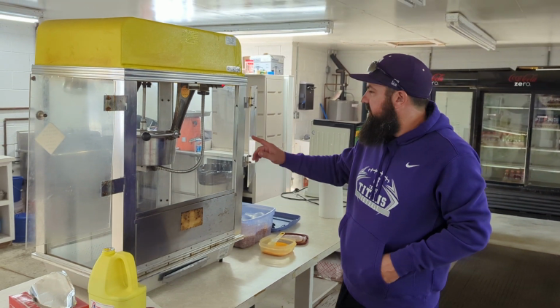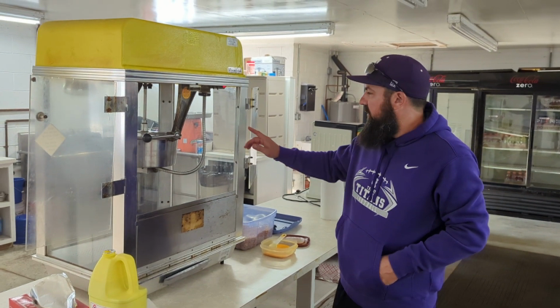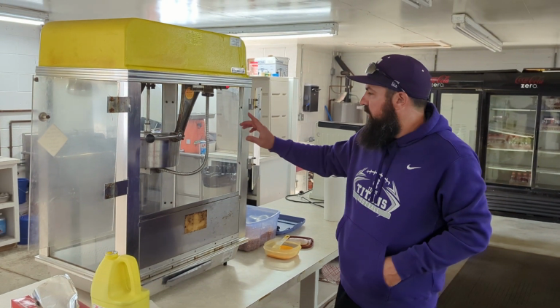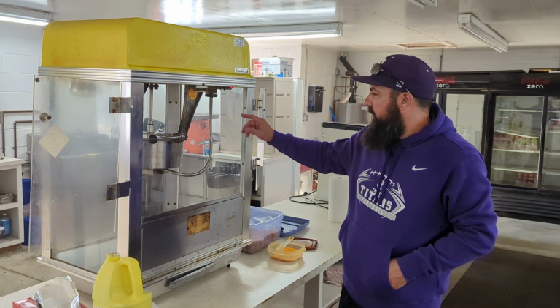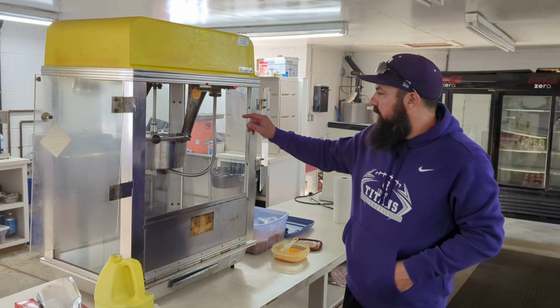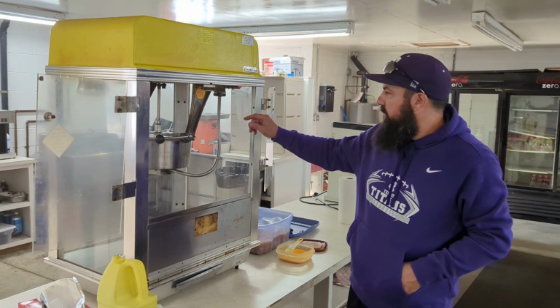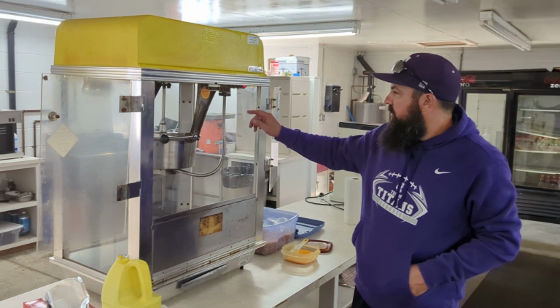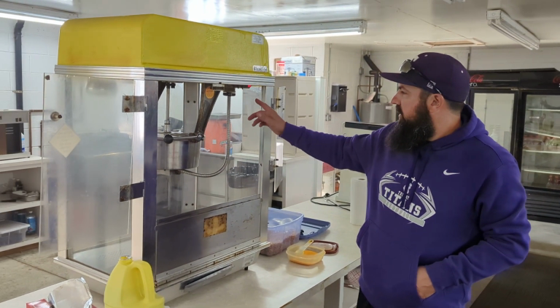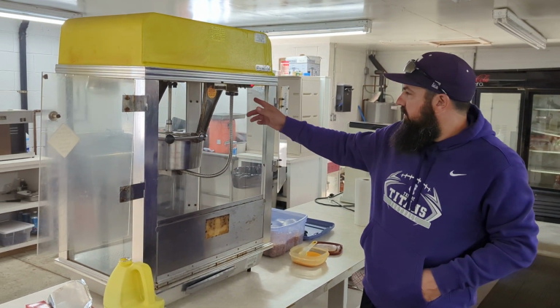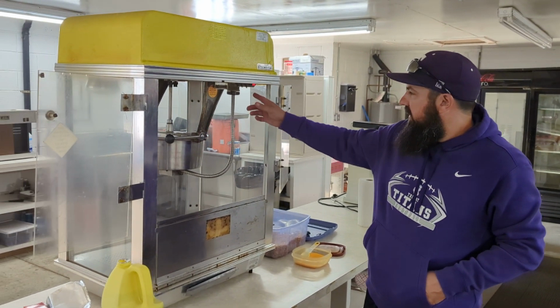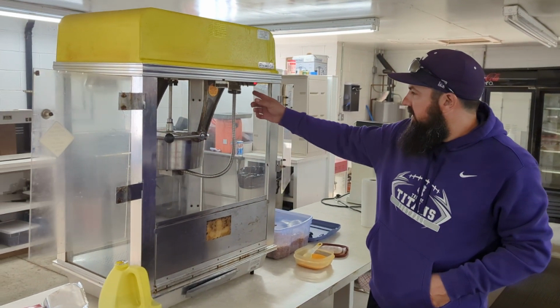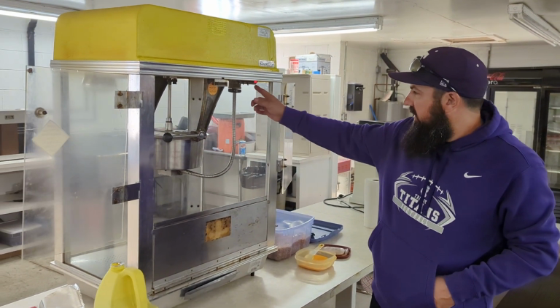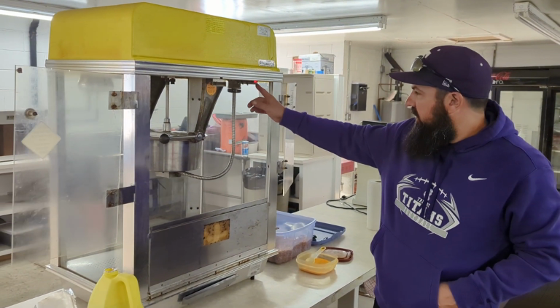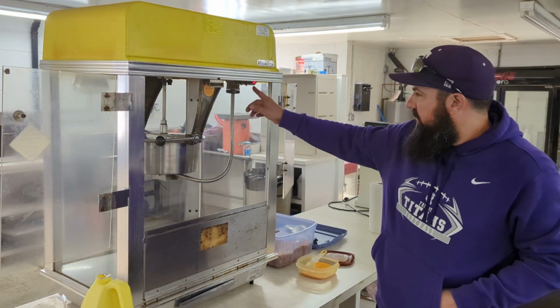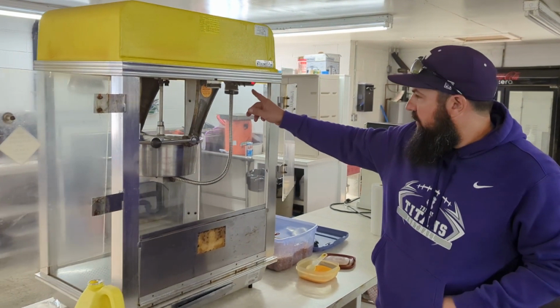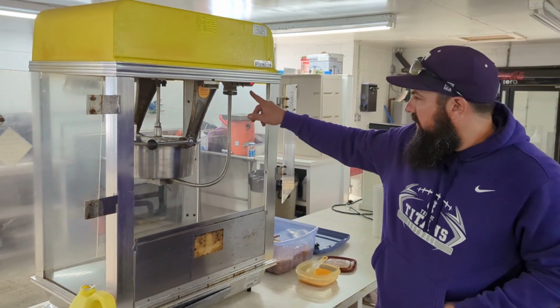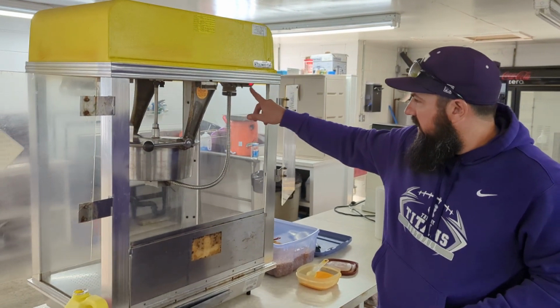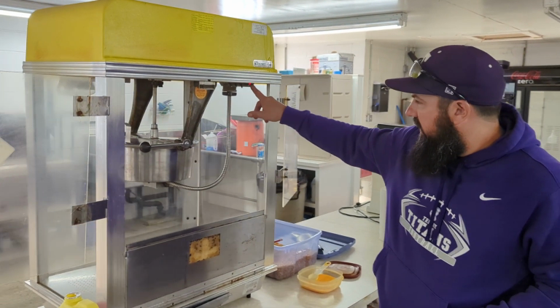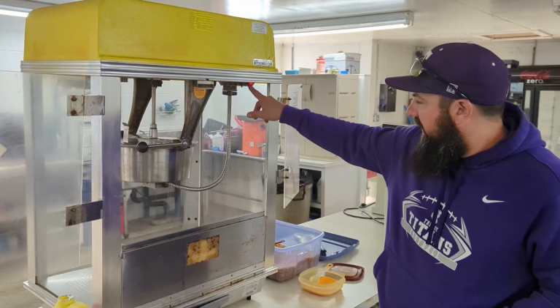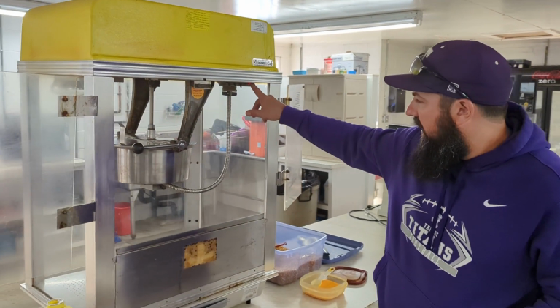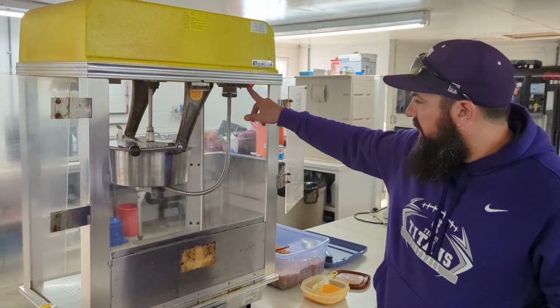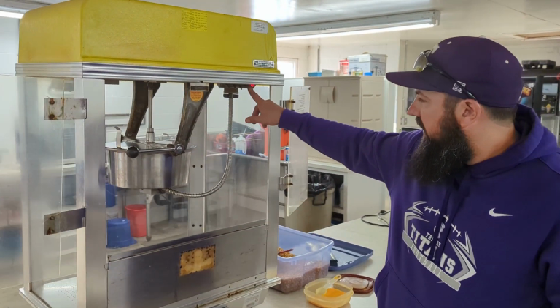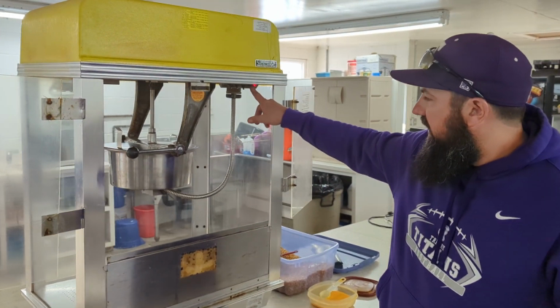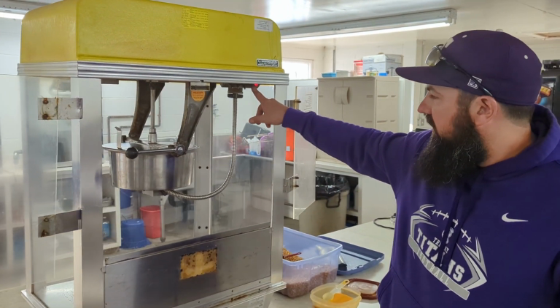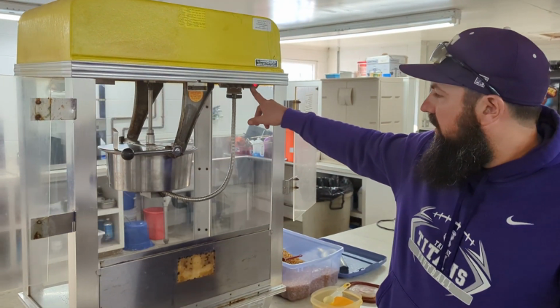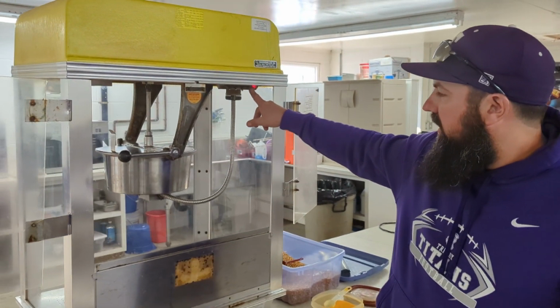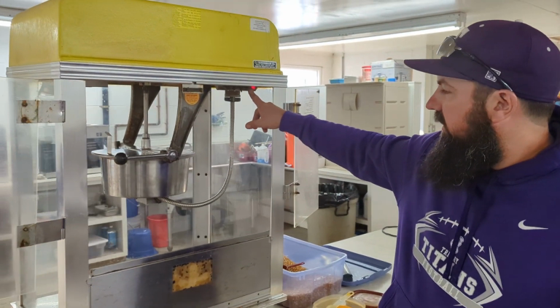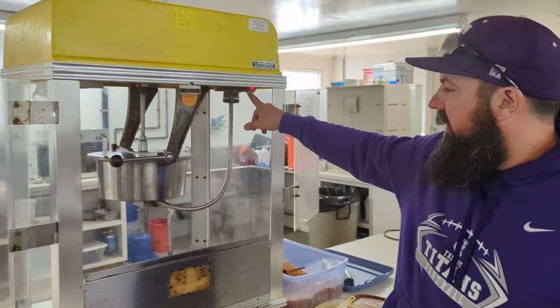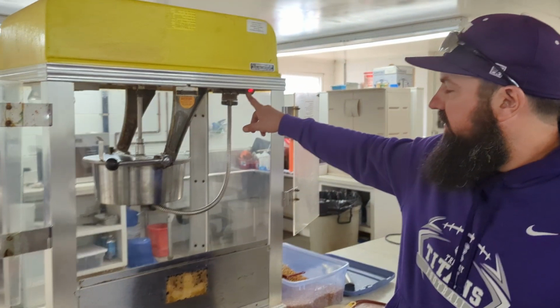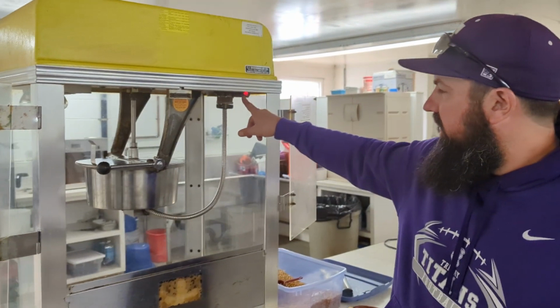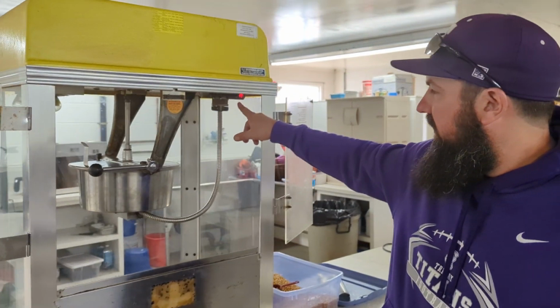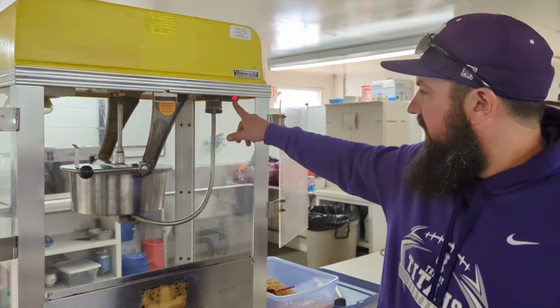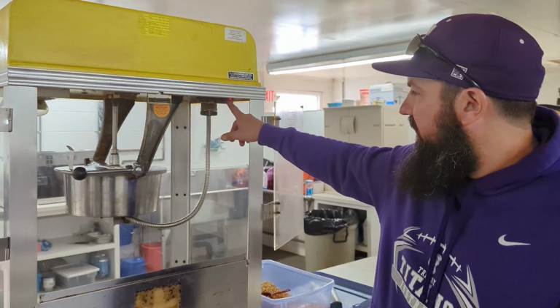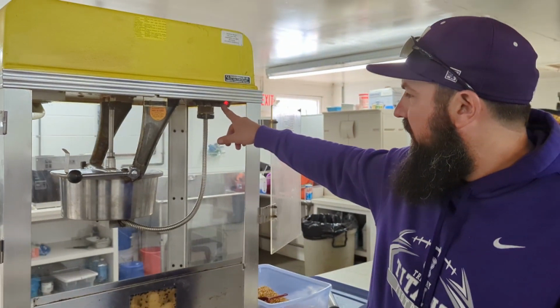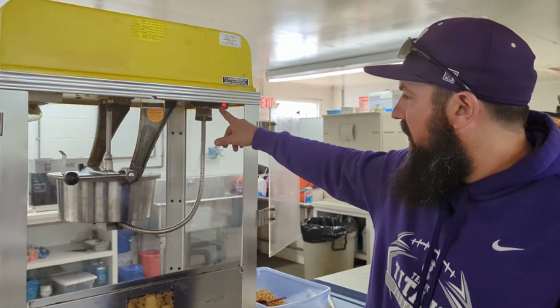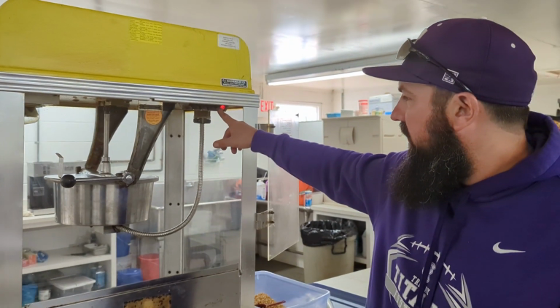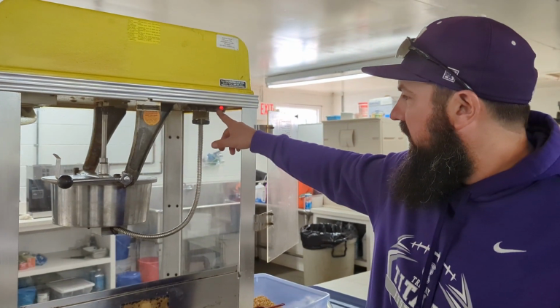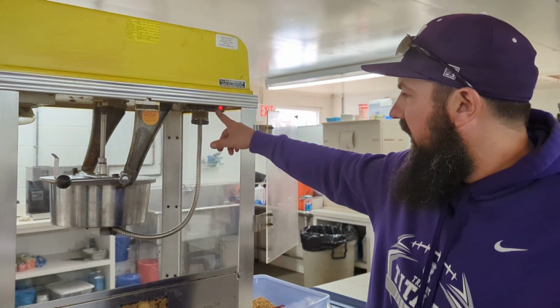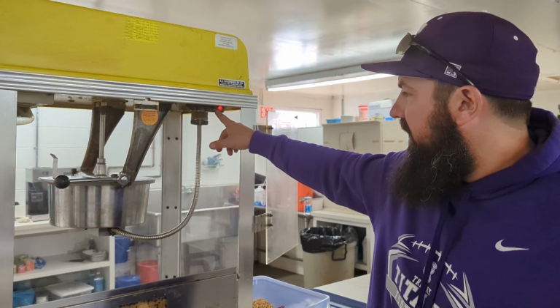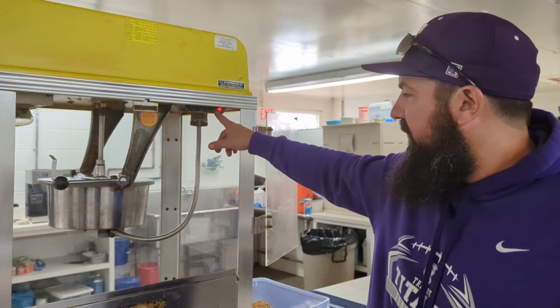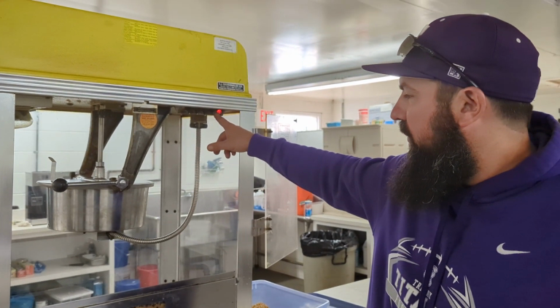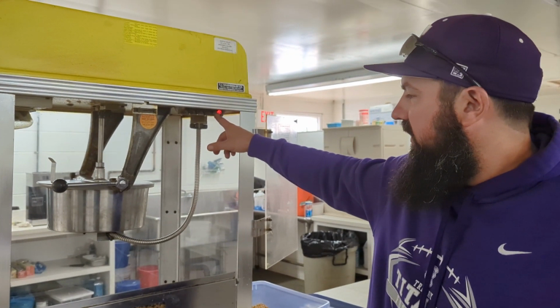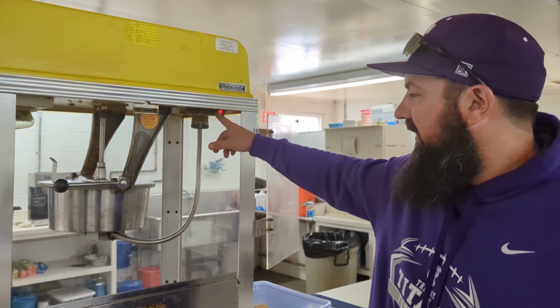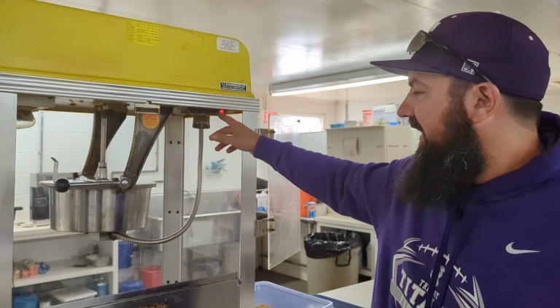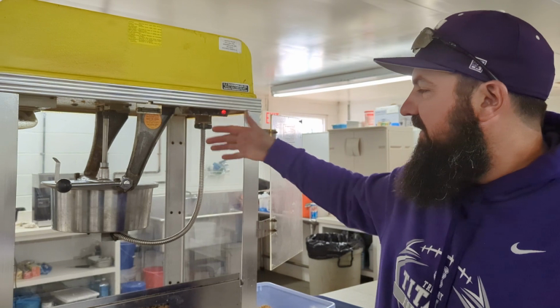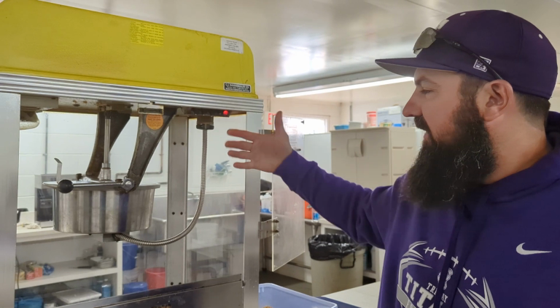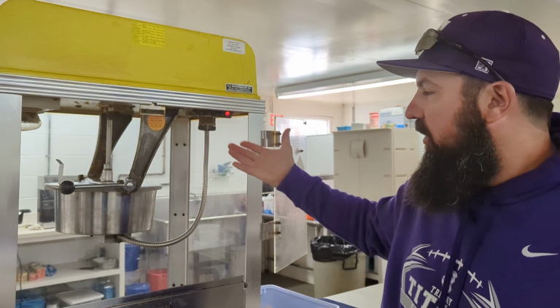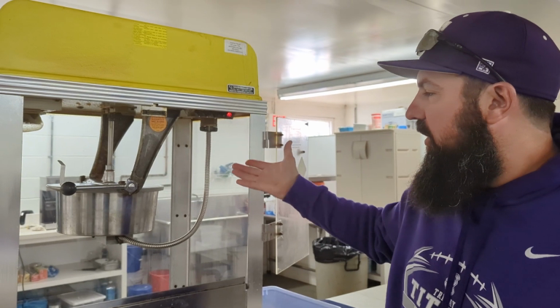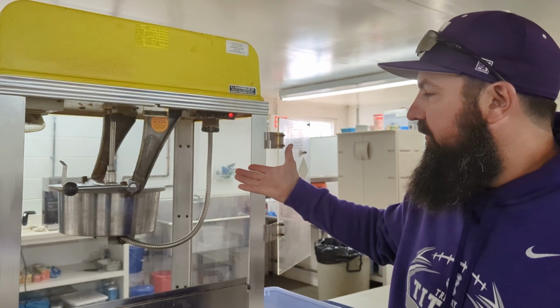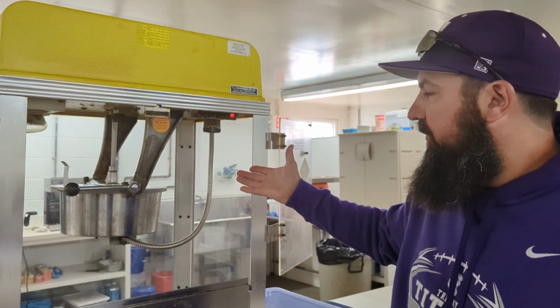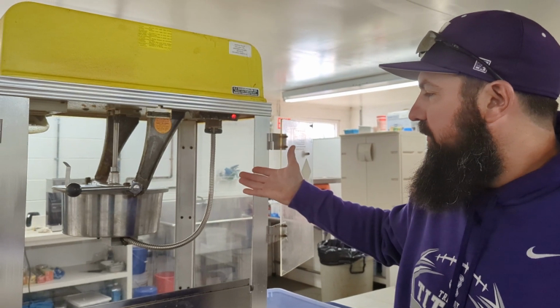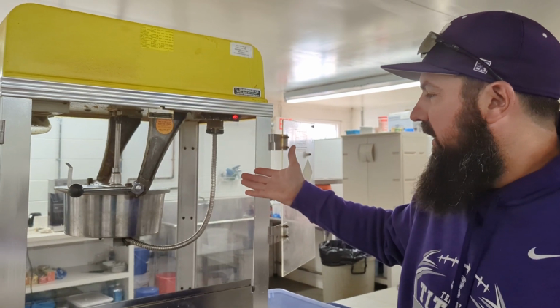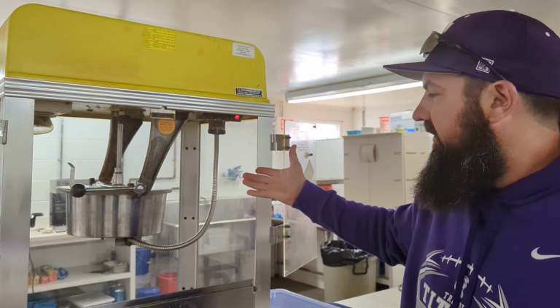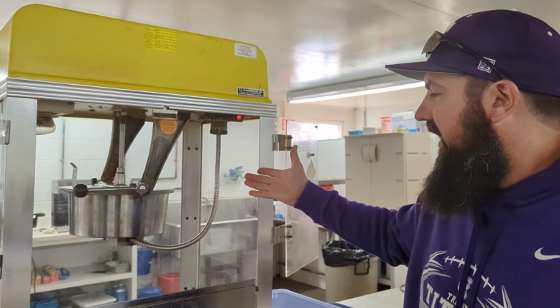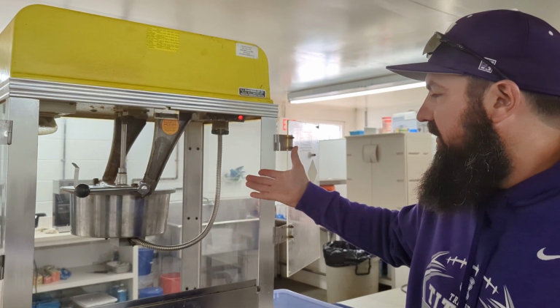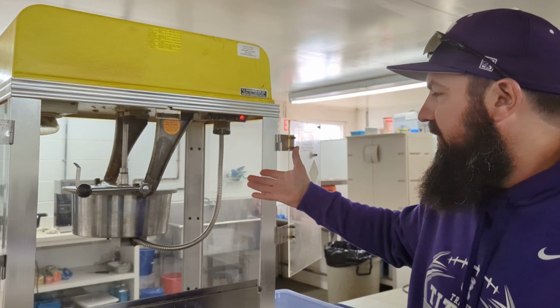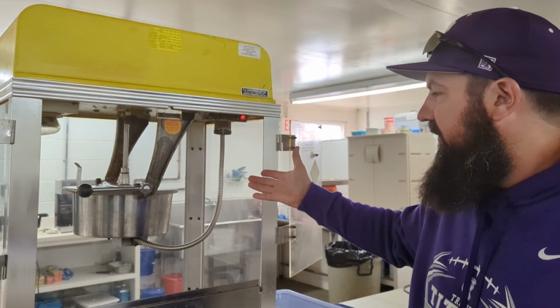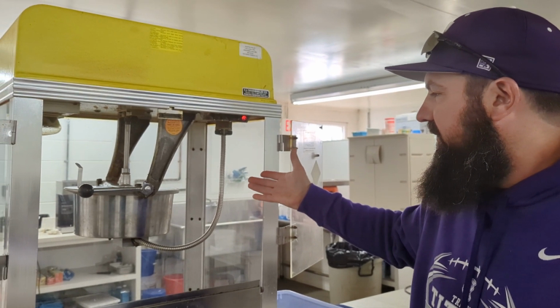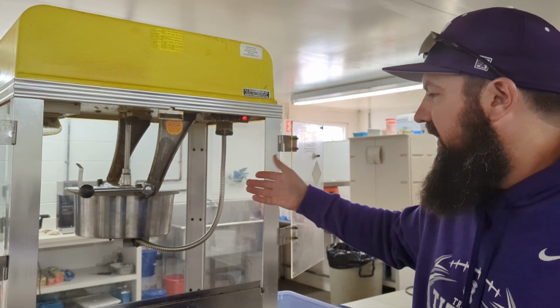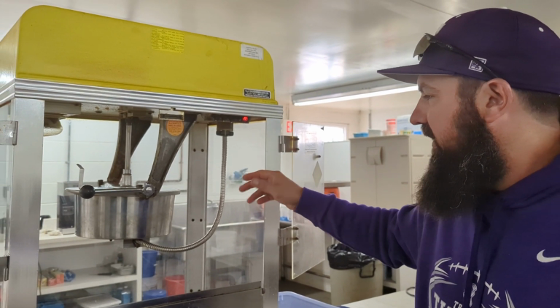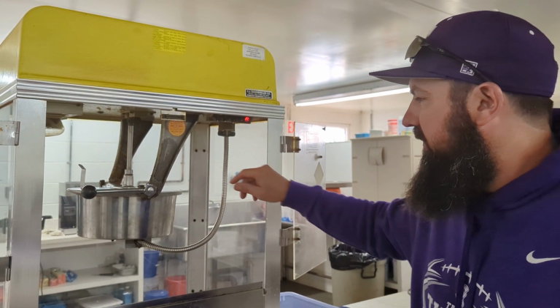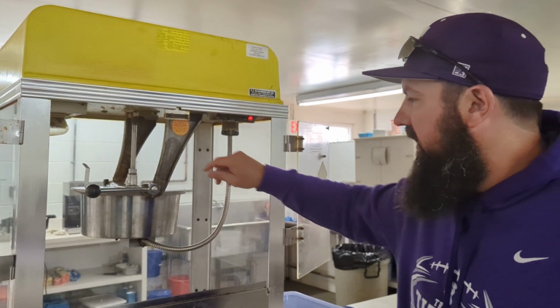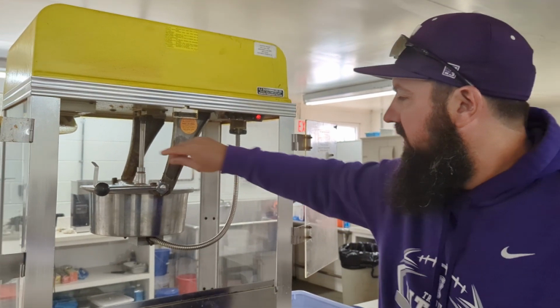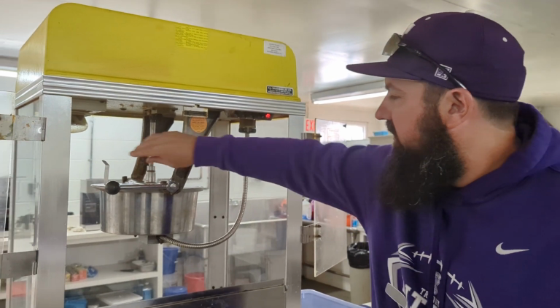So when you come in, turn the kettle heat on — that's the far left one — leave it on for about 10 or 15 minutes.